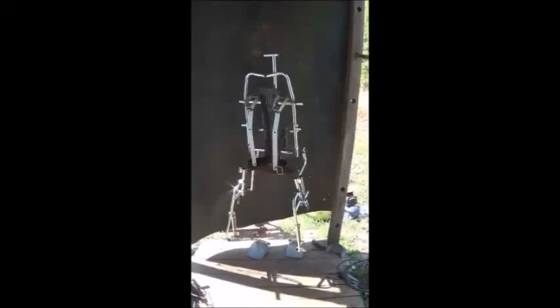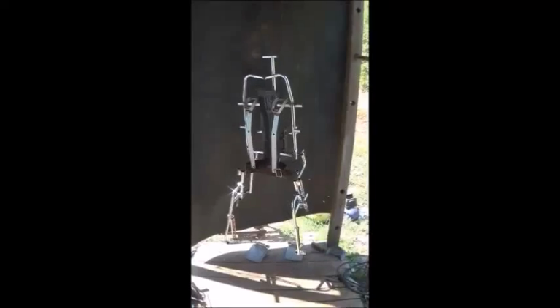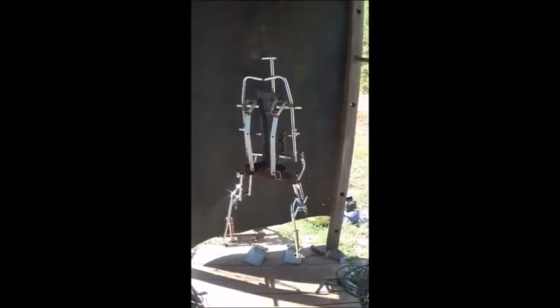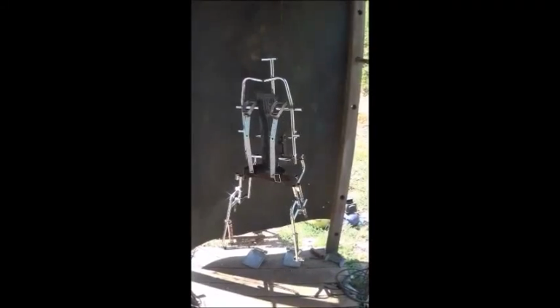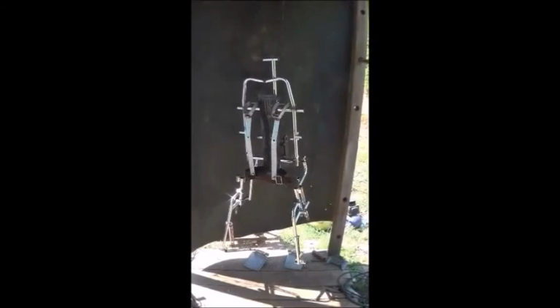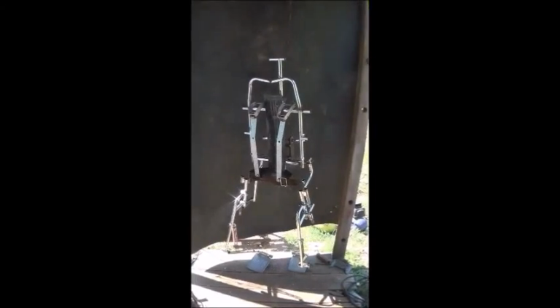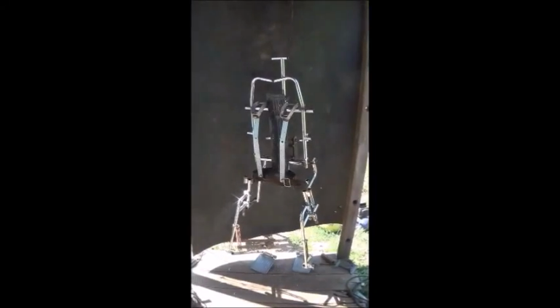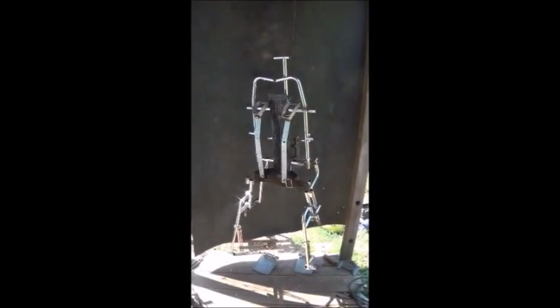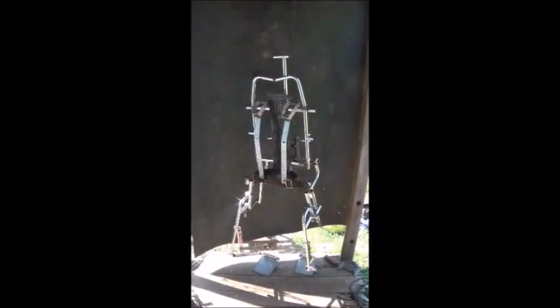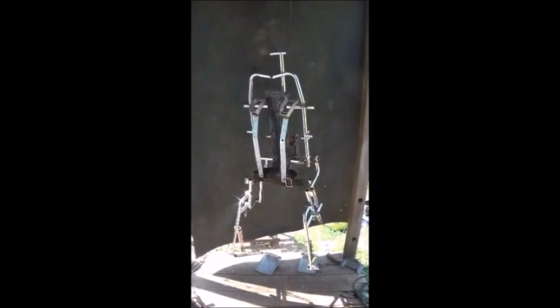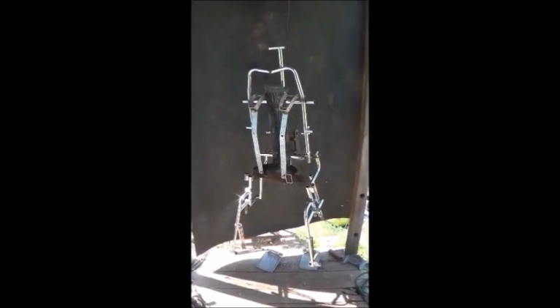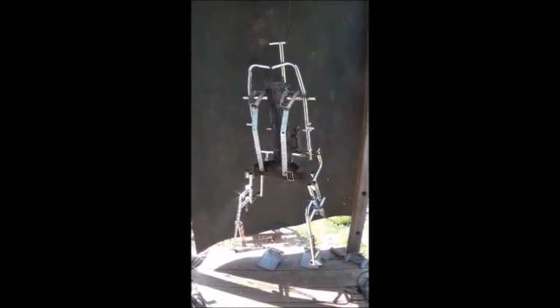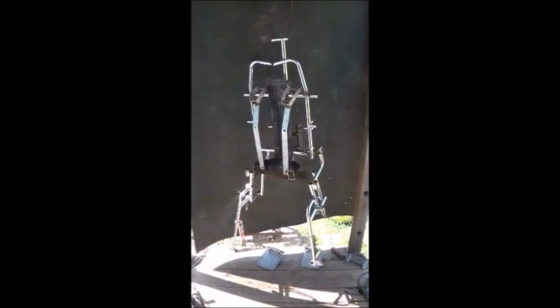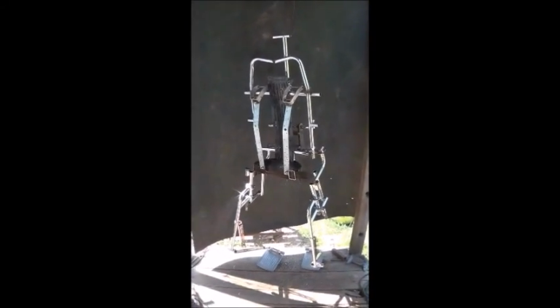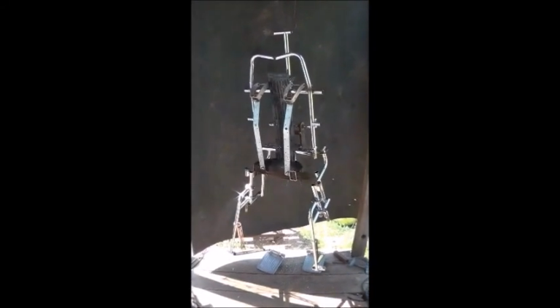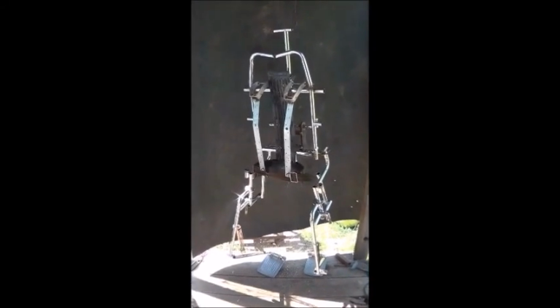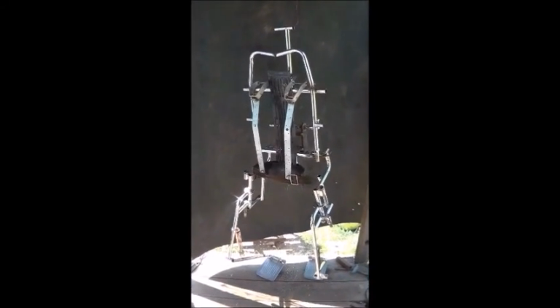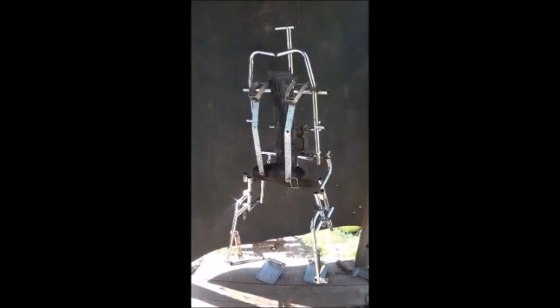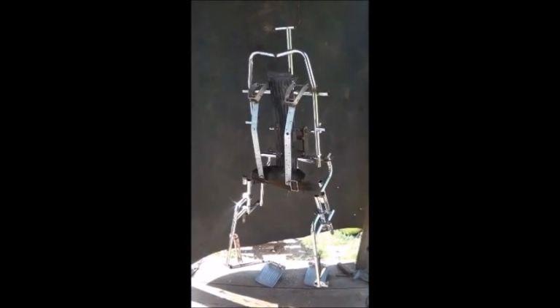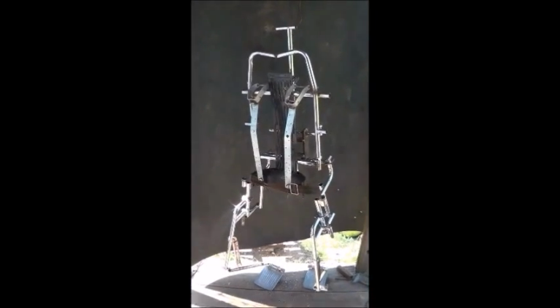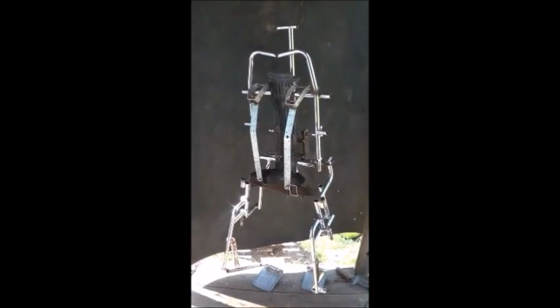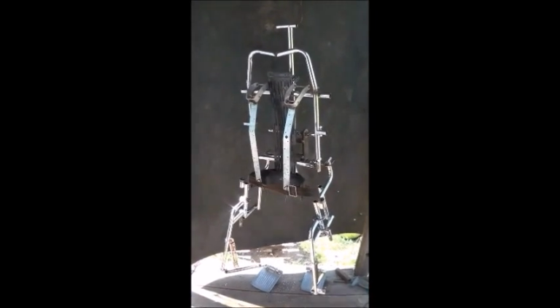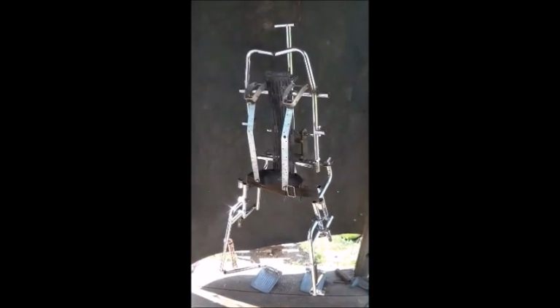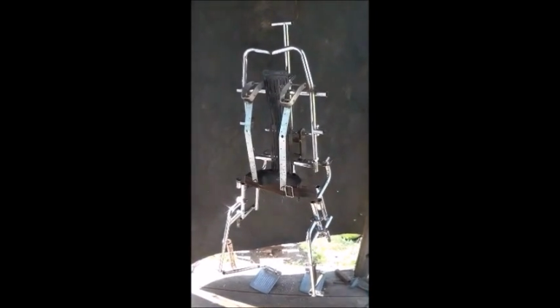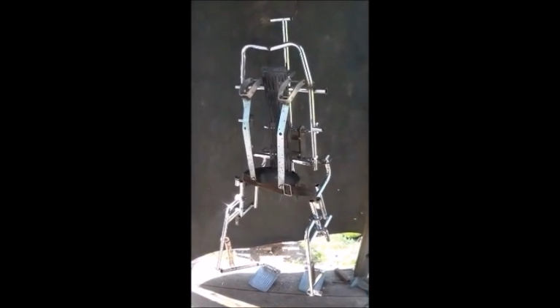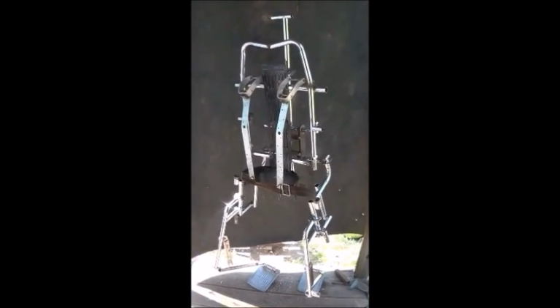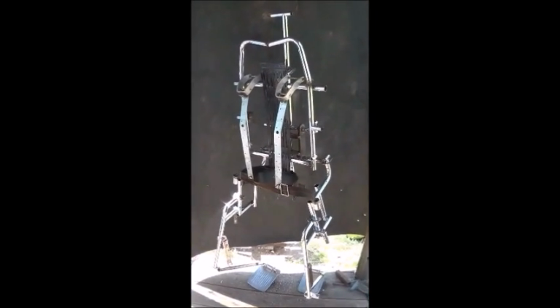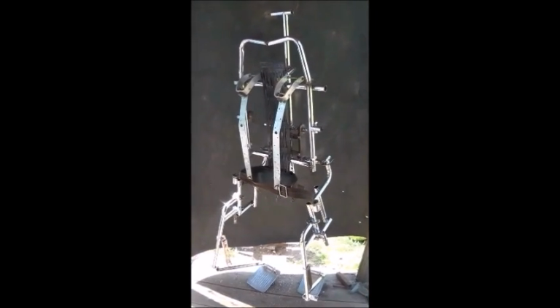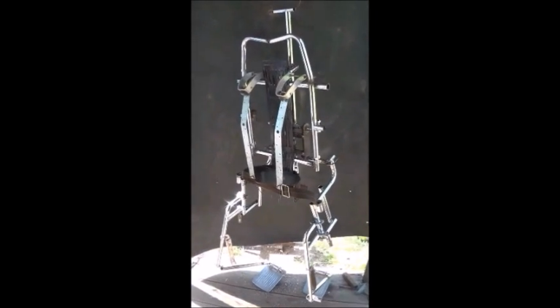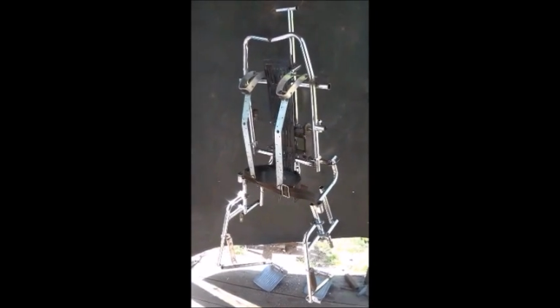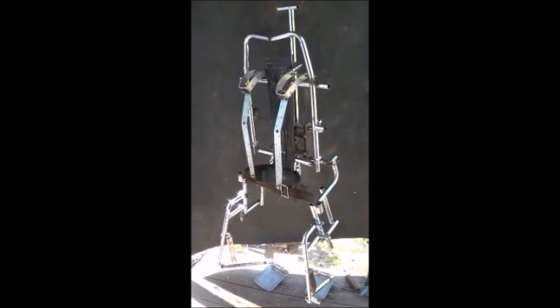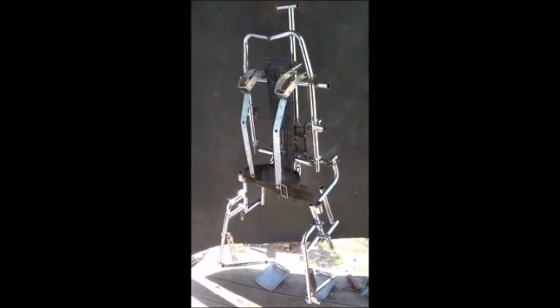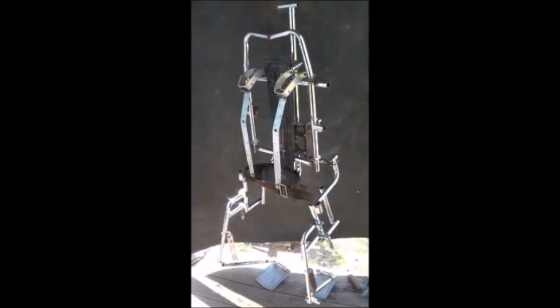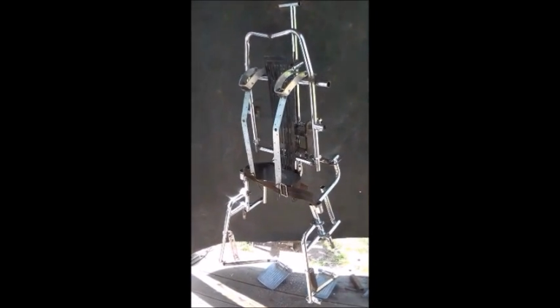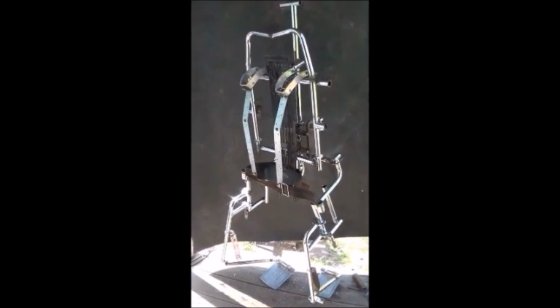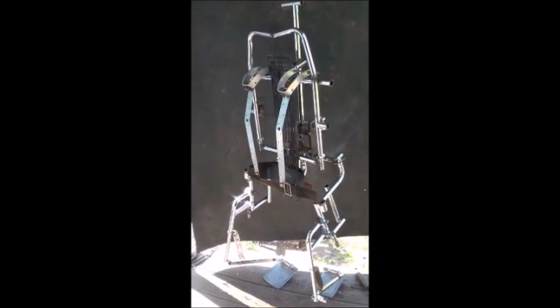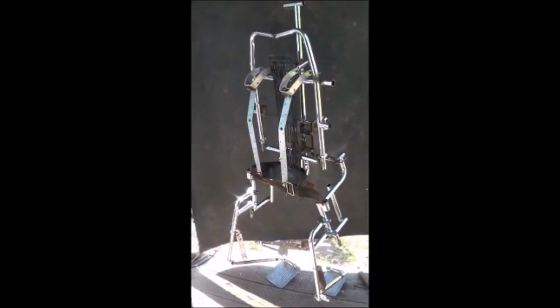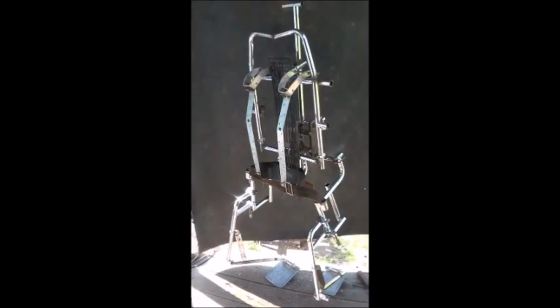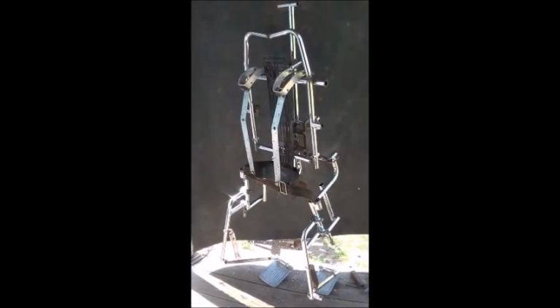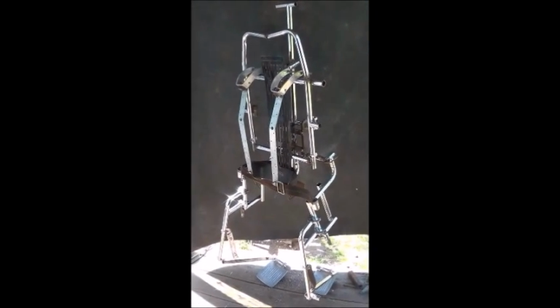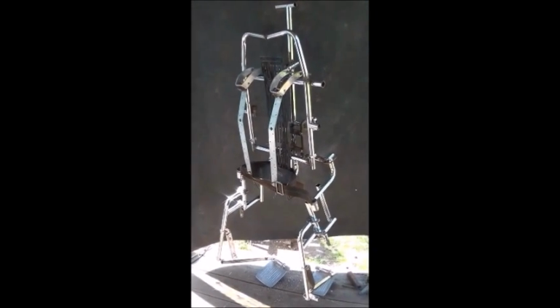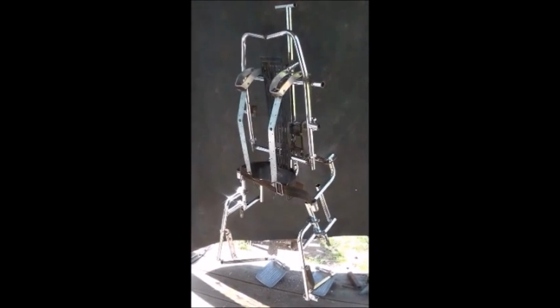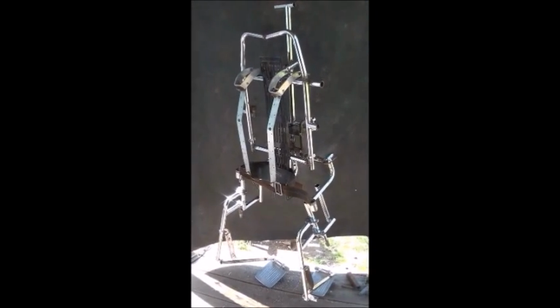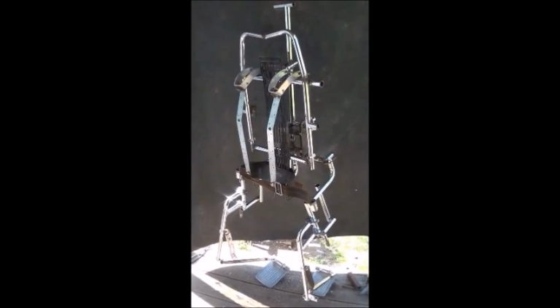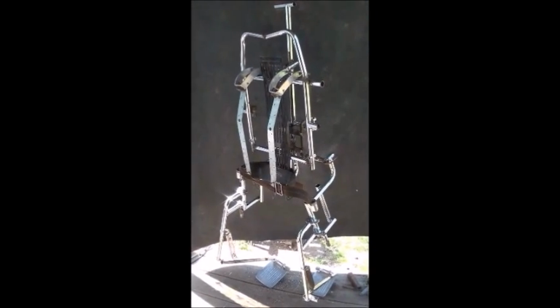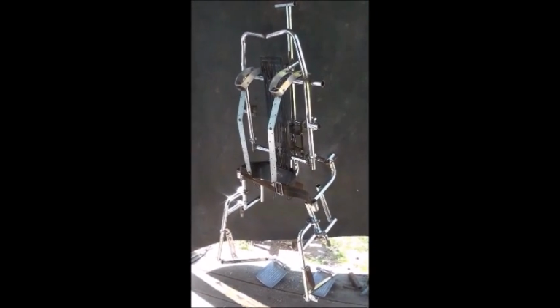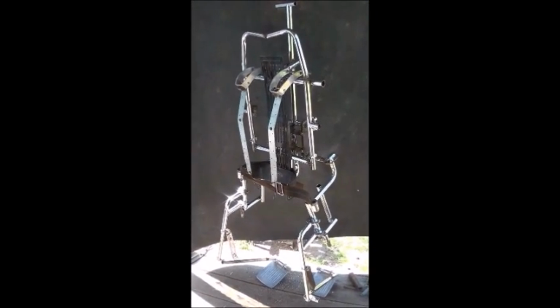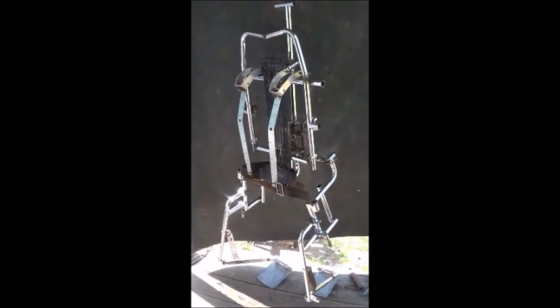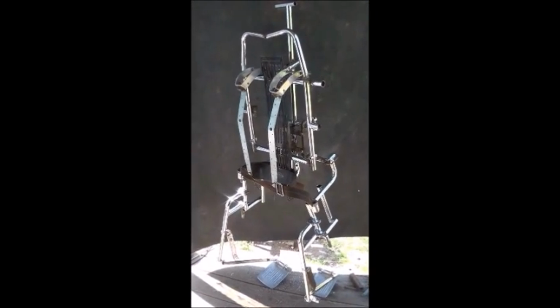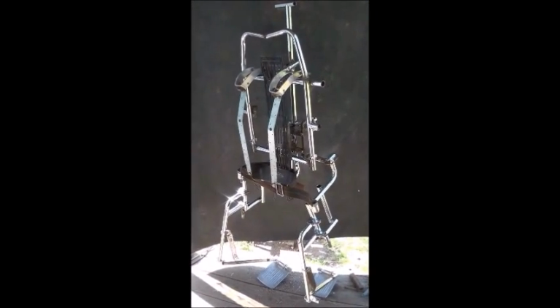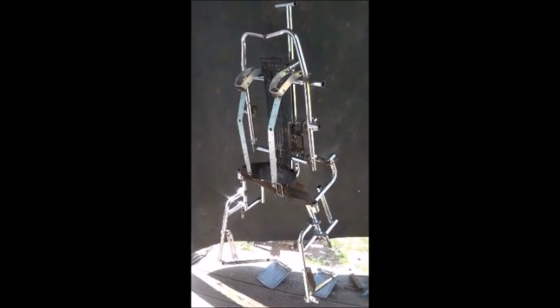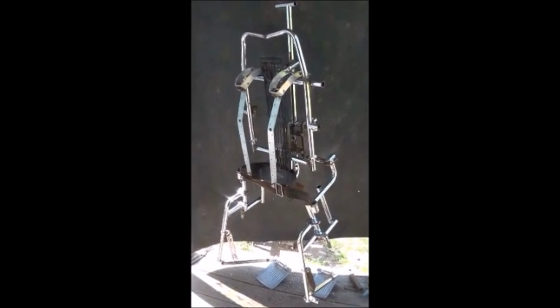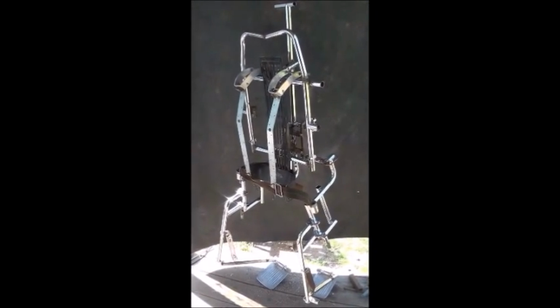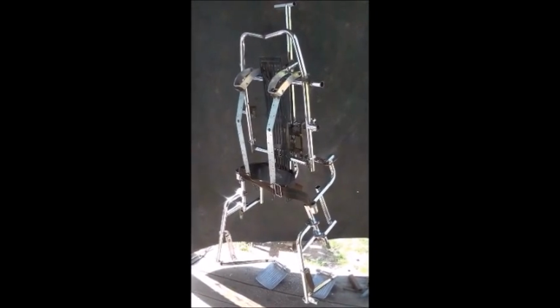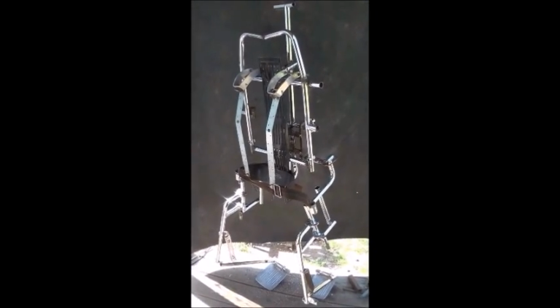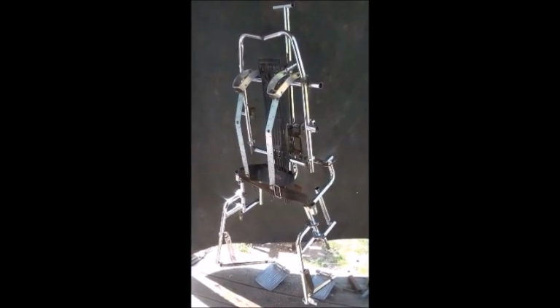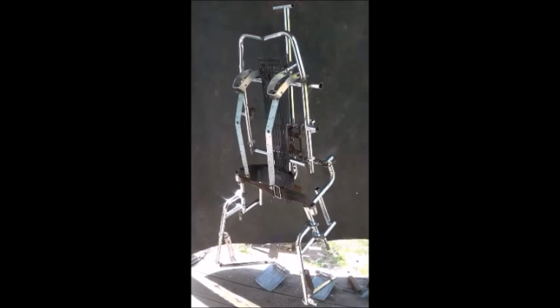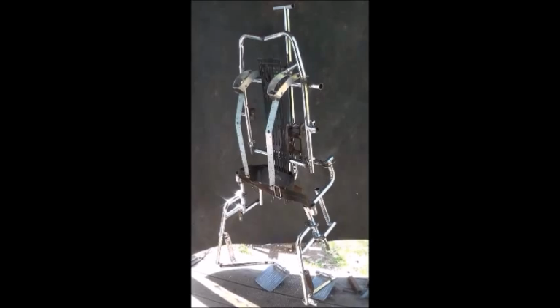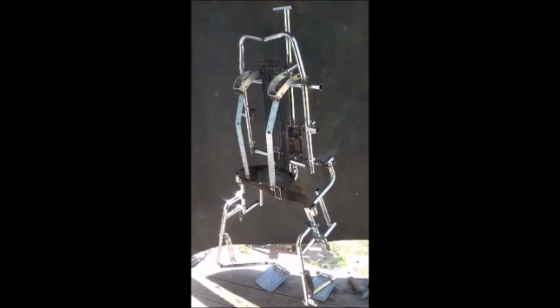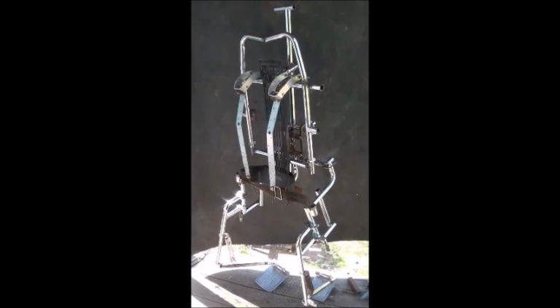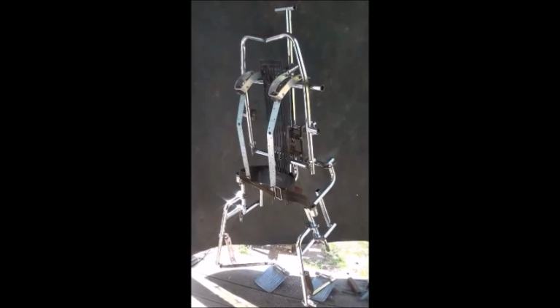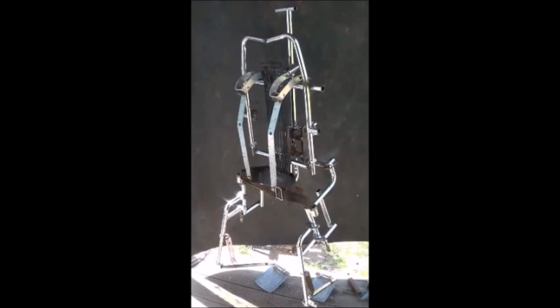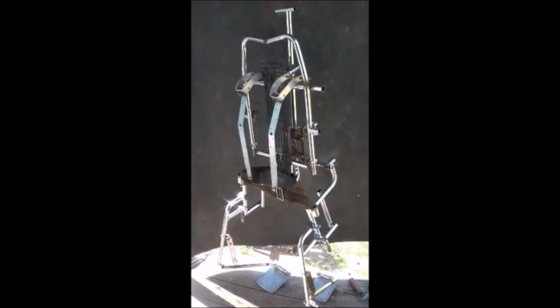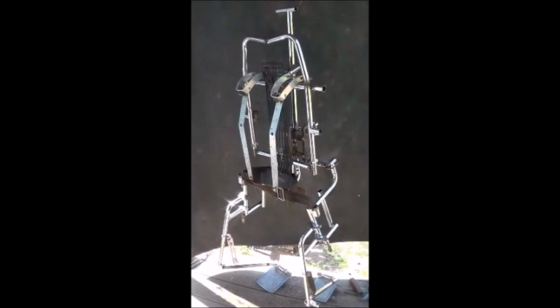Hi folks, Mr. Teslonian here. Today I'm going to show you how I turned a wheelchair into a wearable exoskeleton suit.